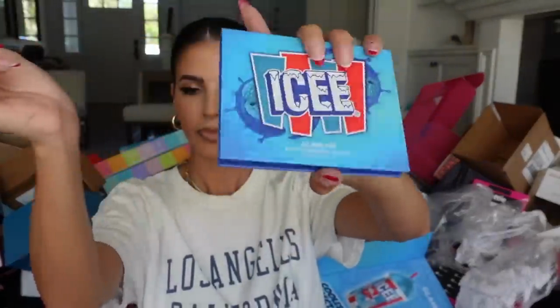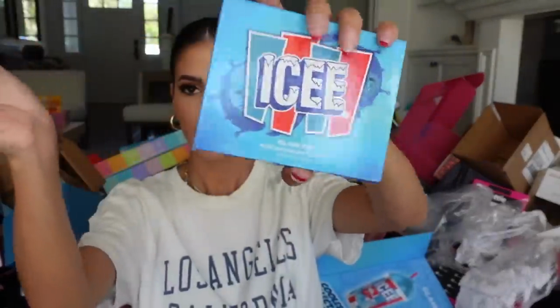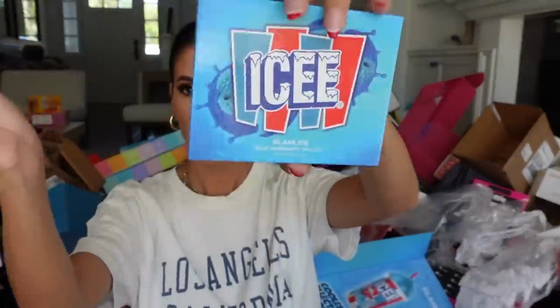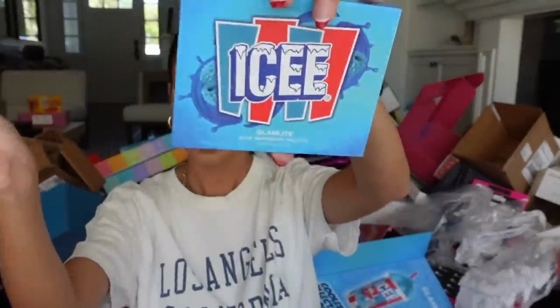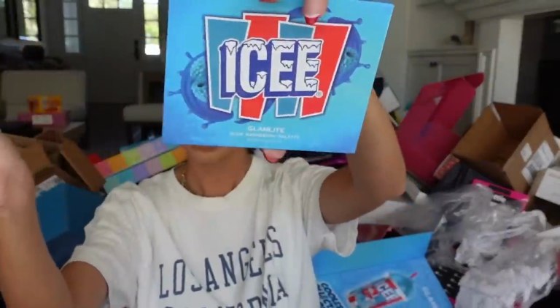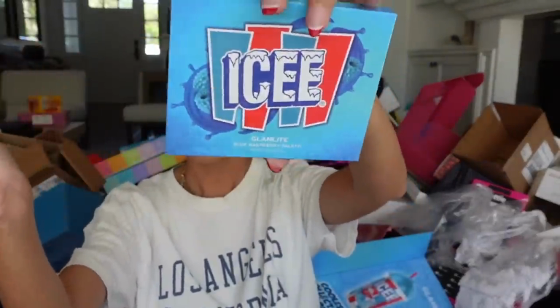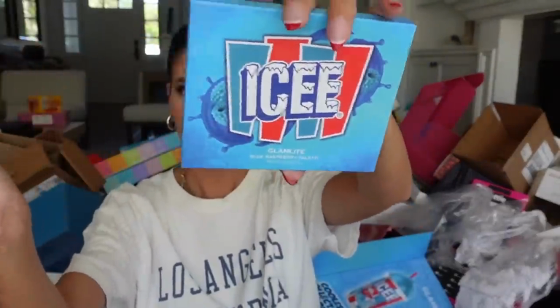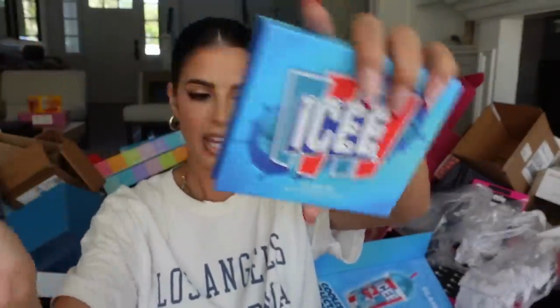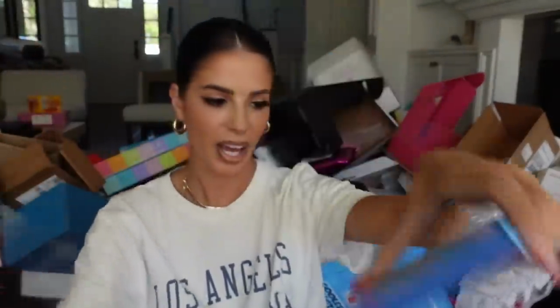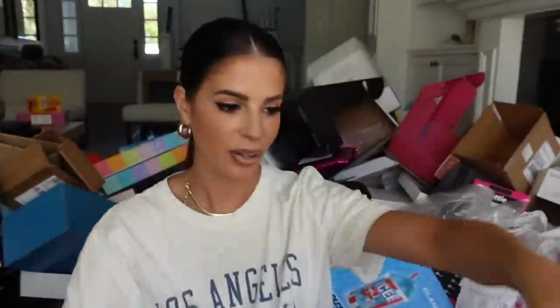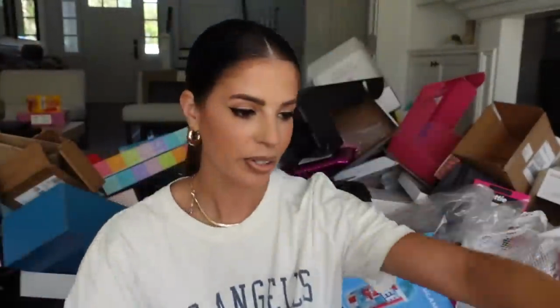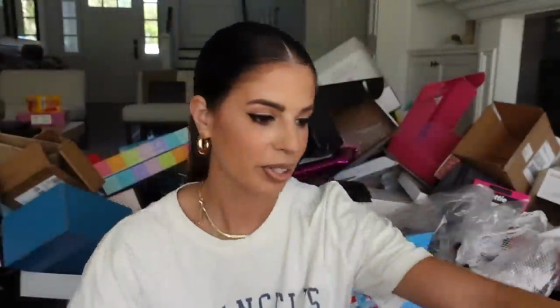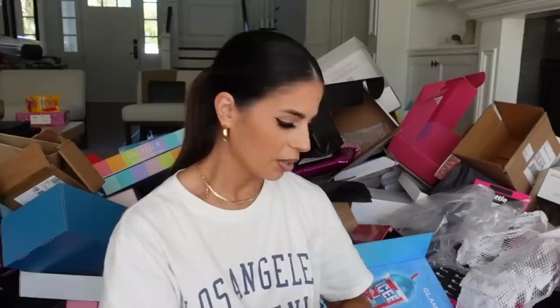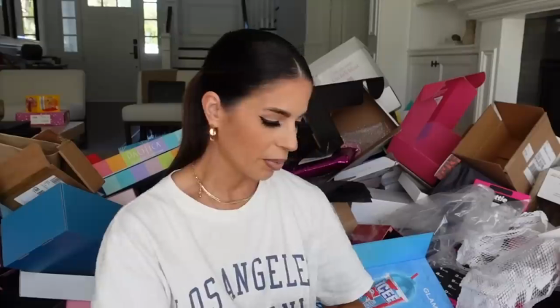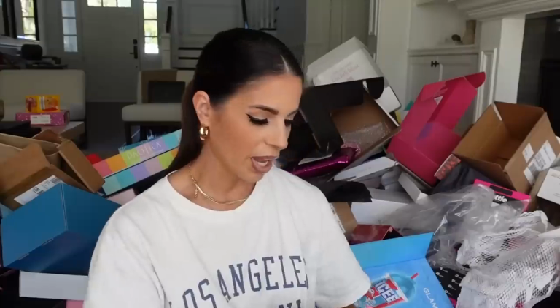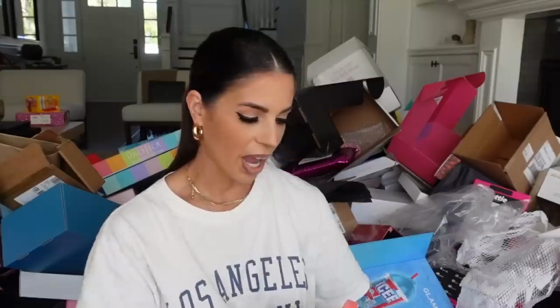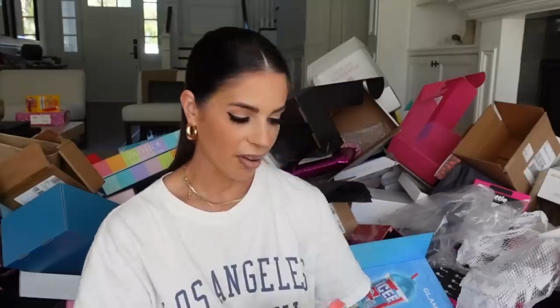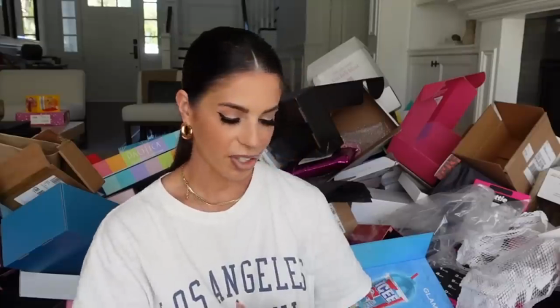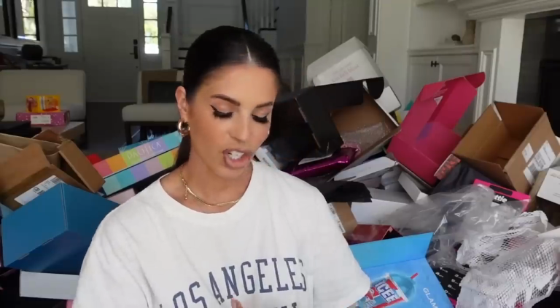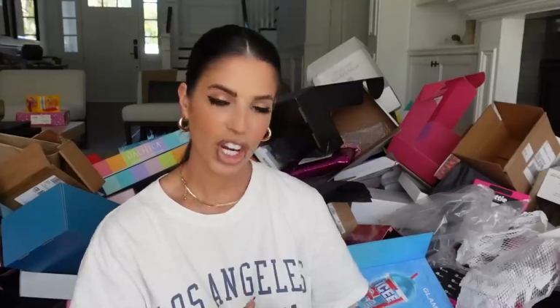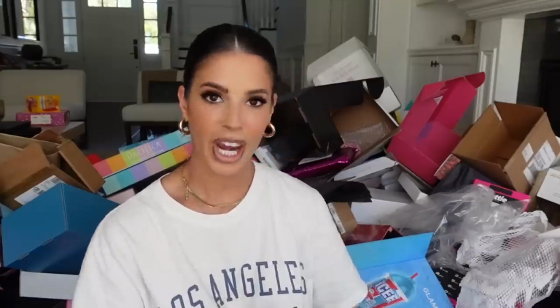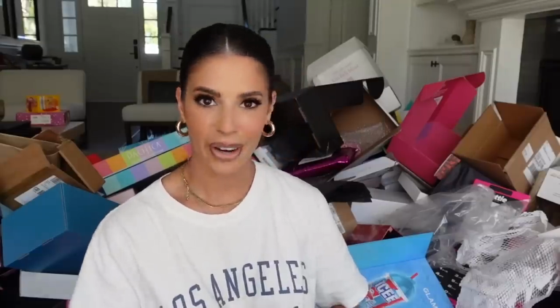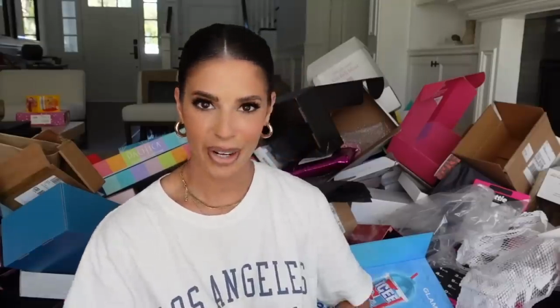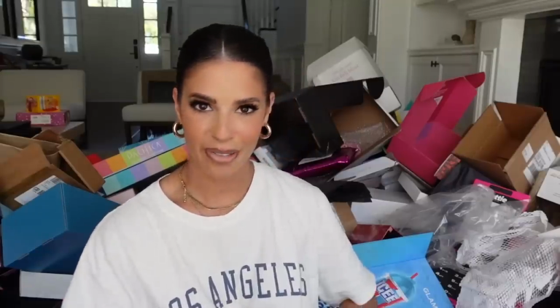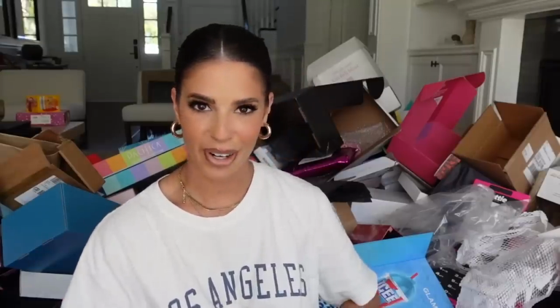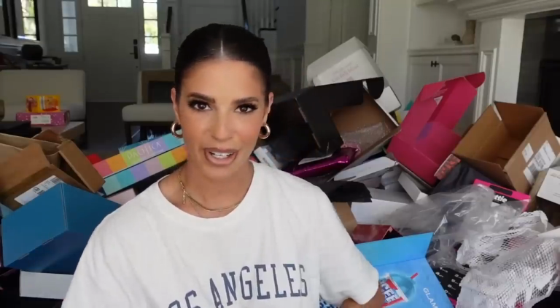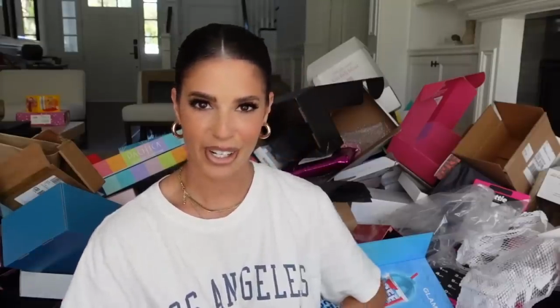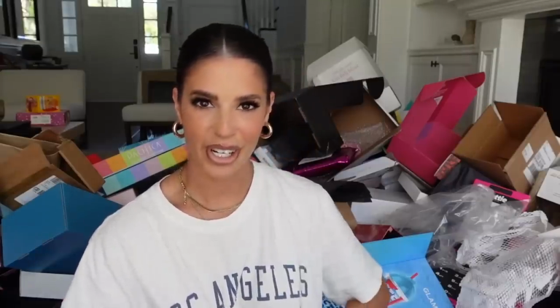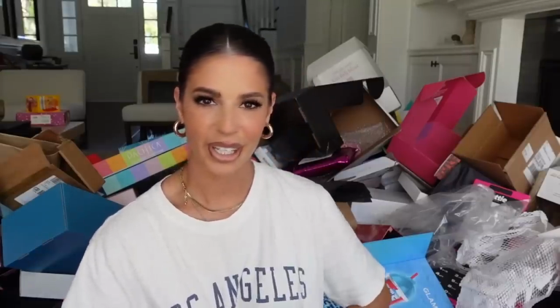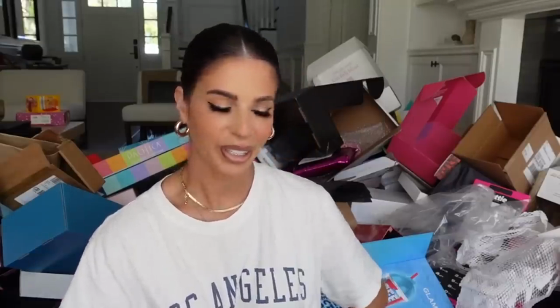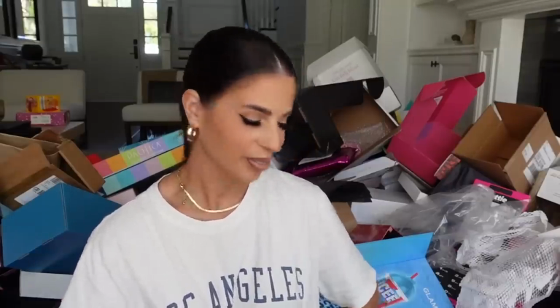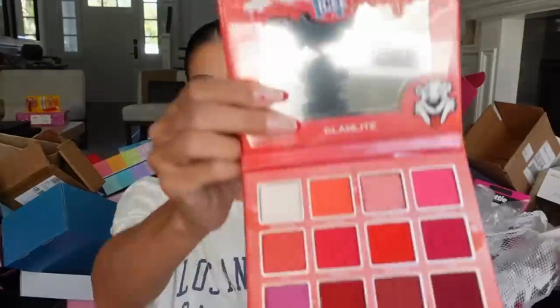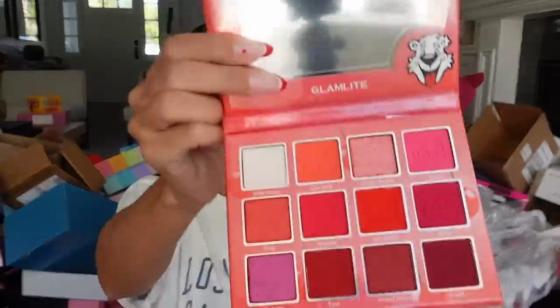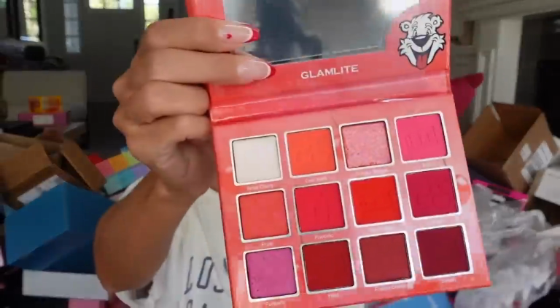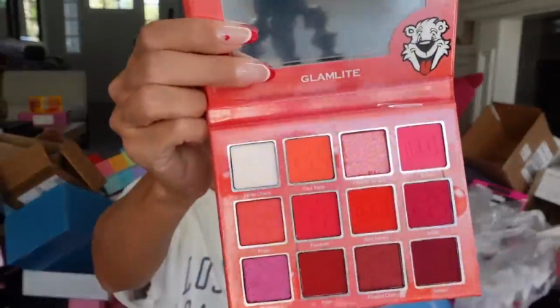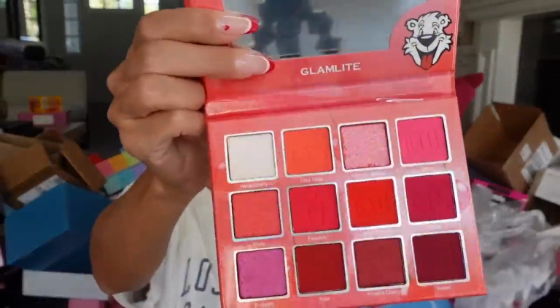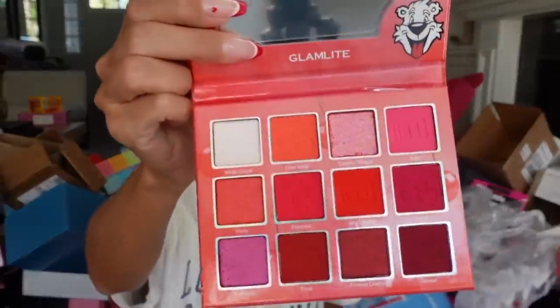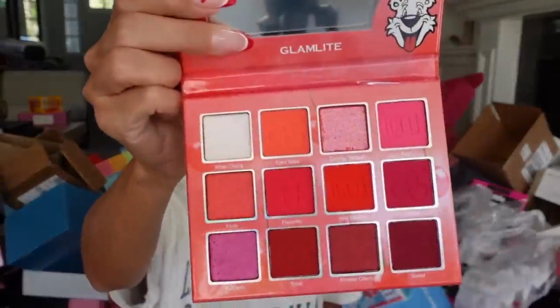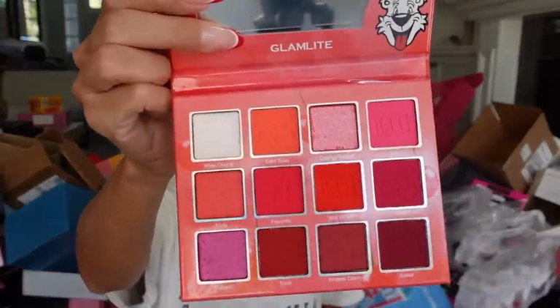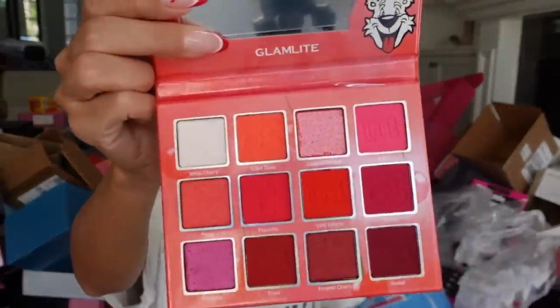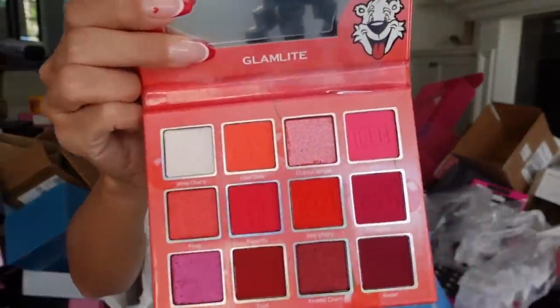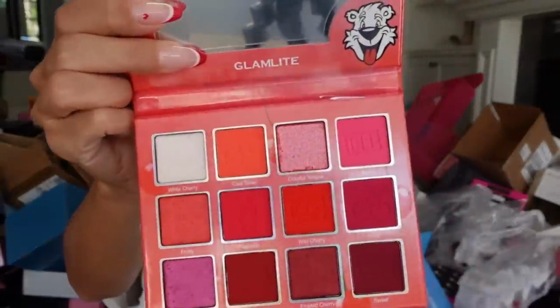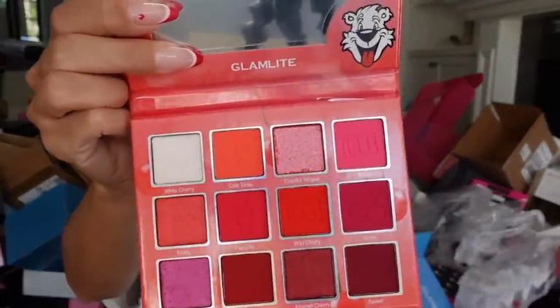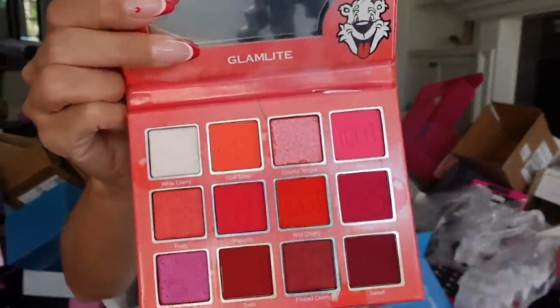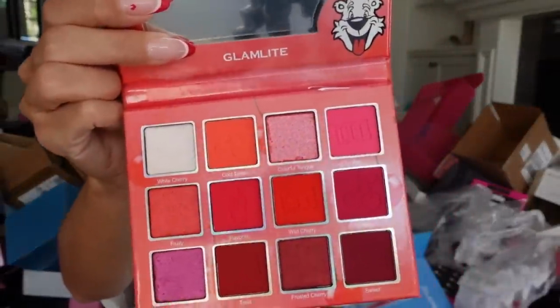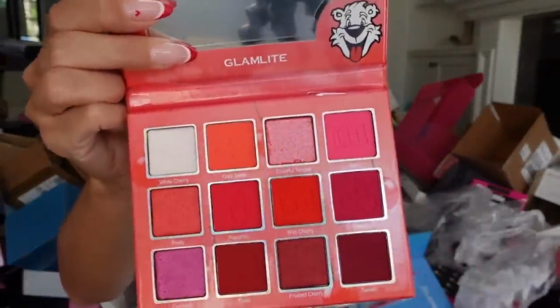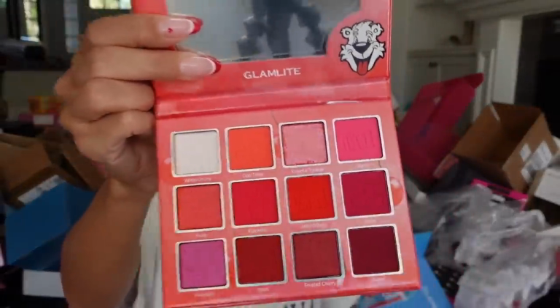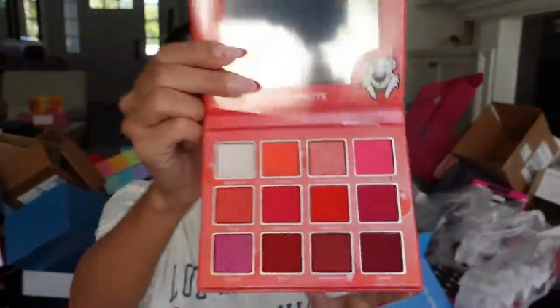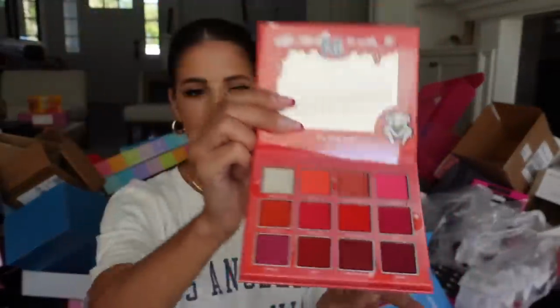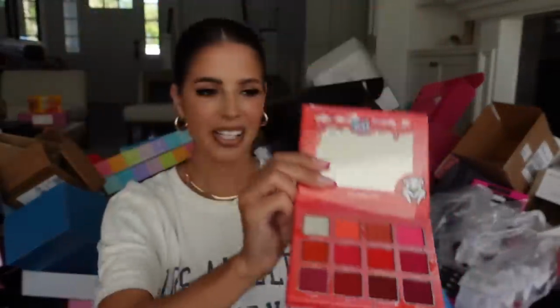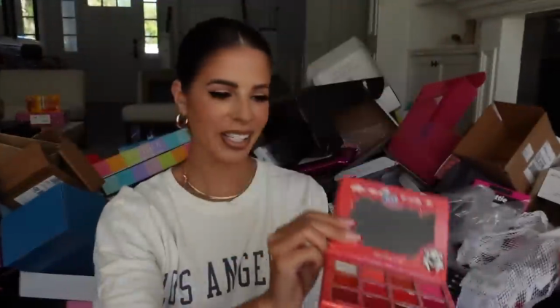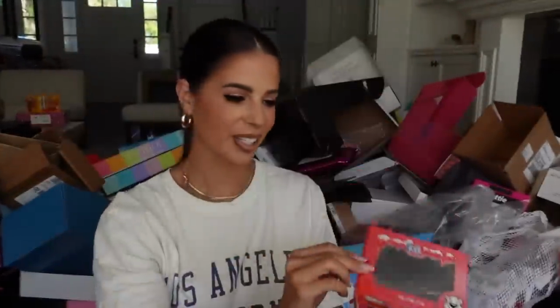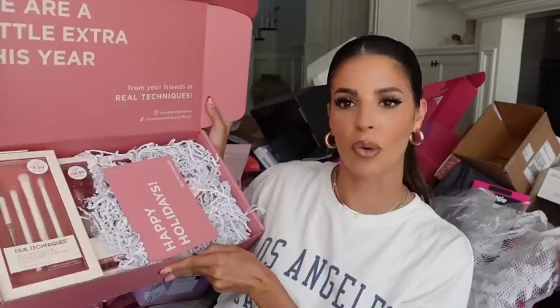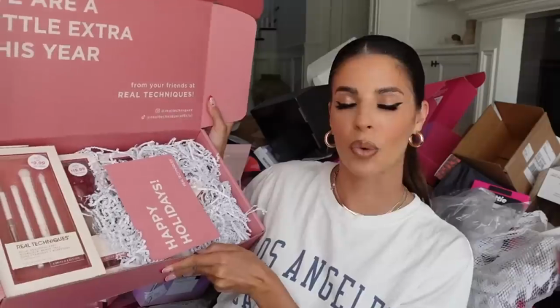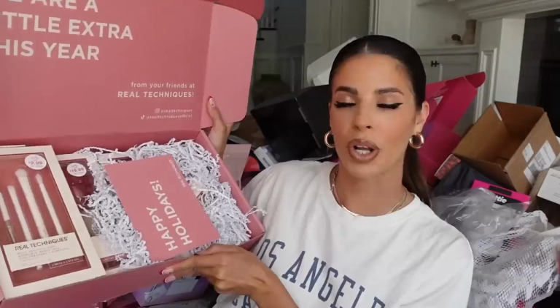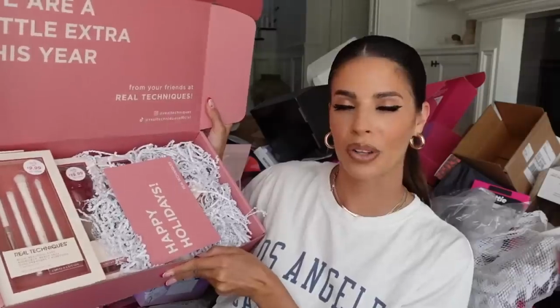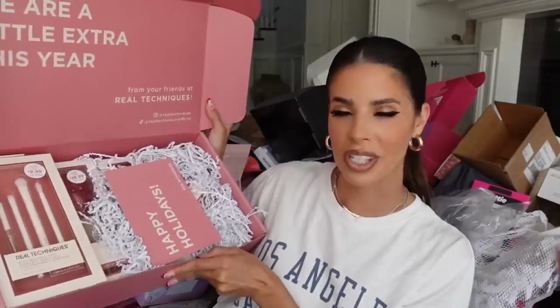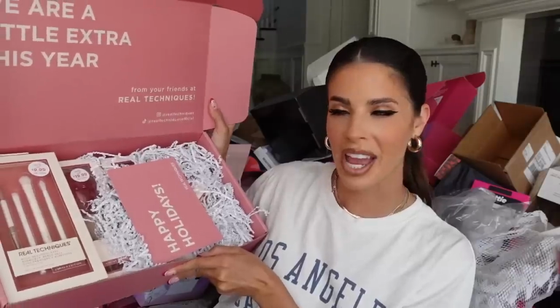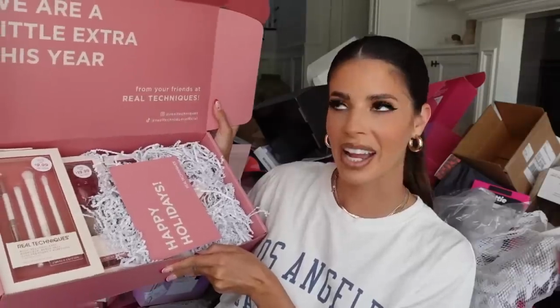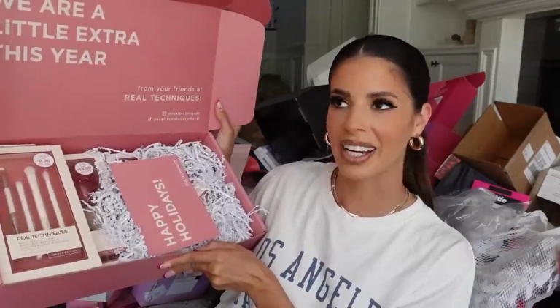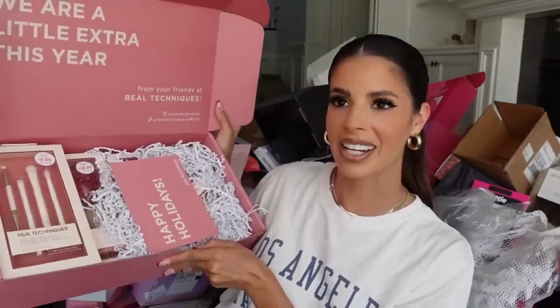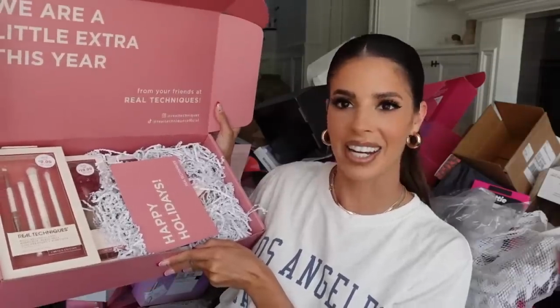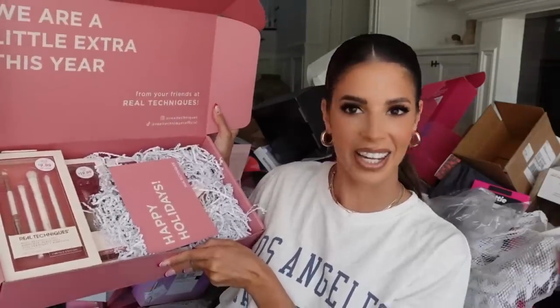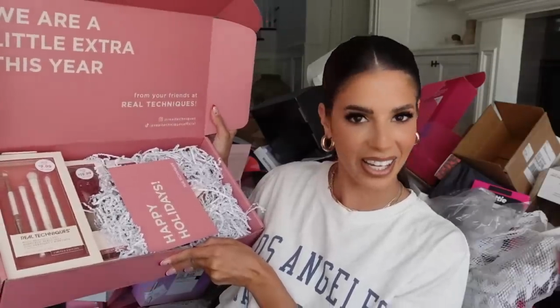Glam Light looks like they came out with an icy collection — here is the new blue icy palette. And then we have the cherry version. Thank you guys.